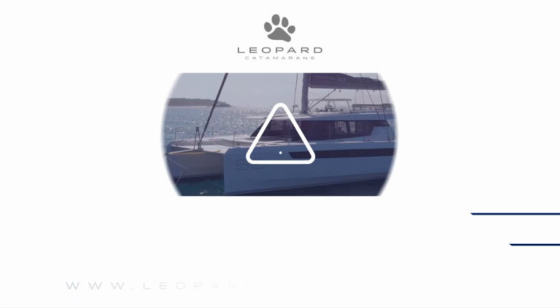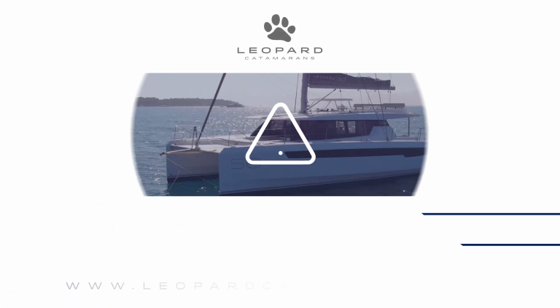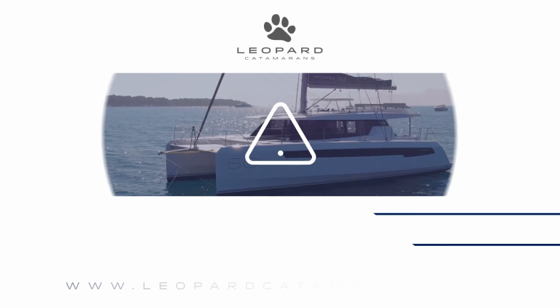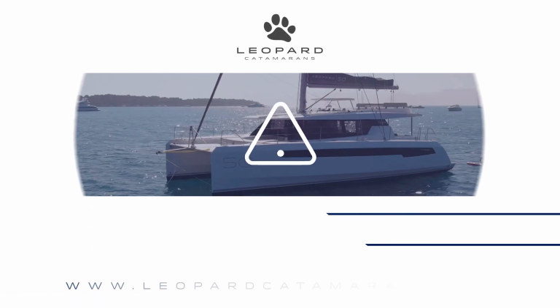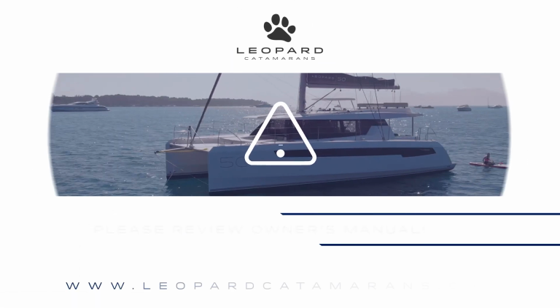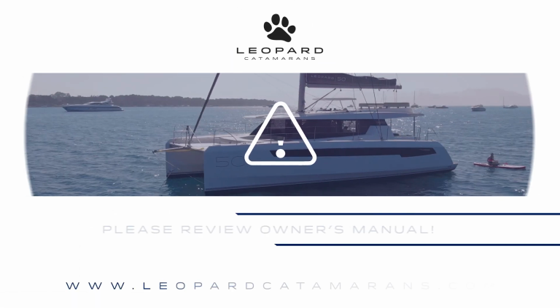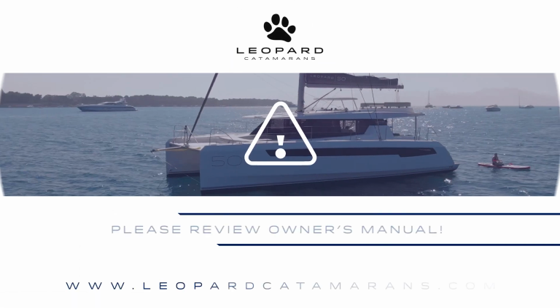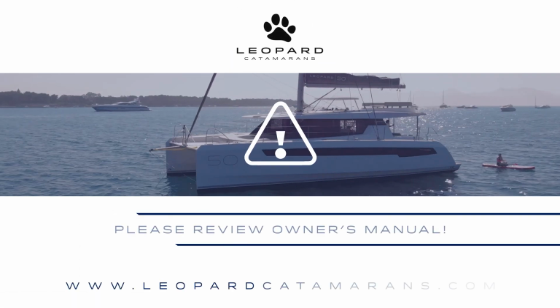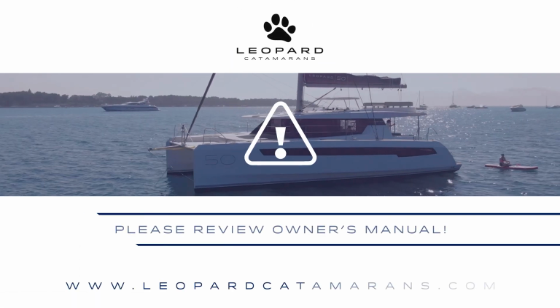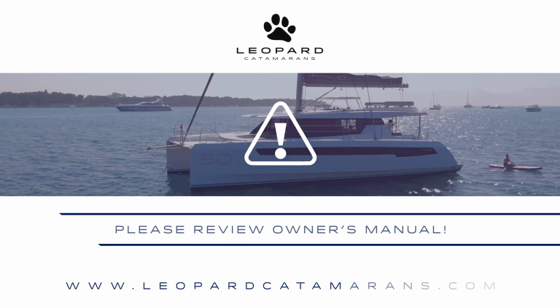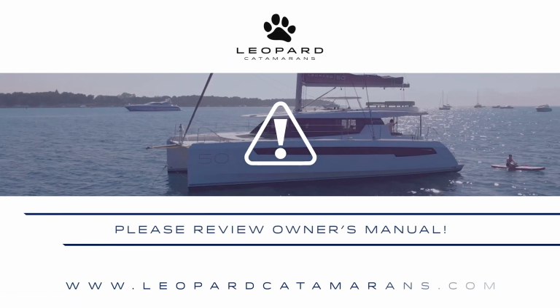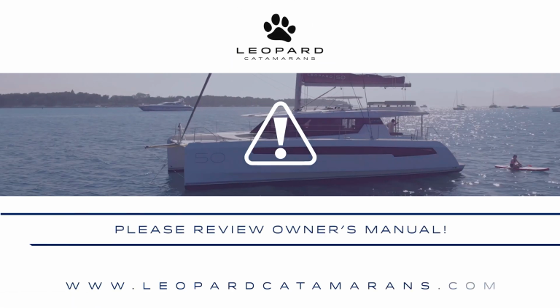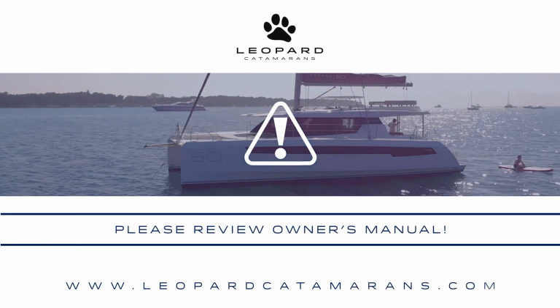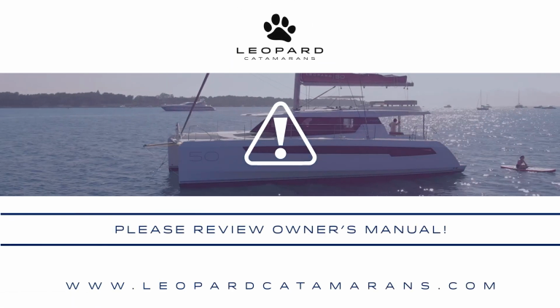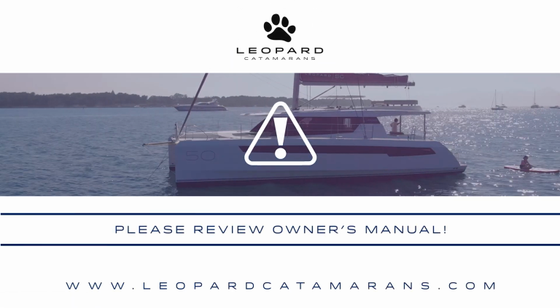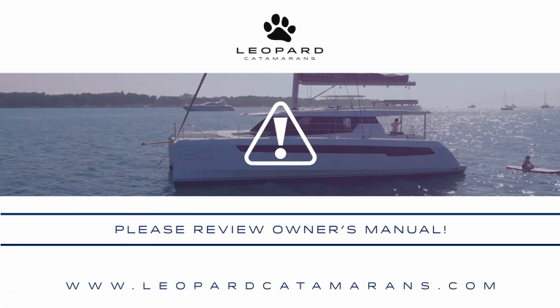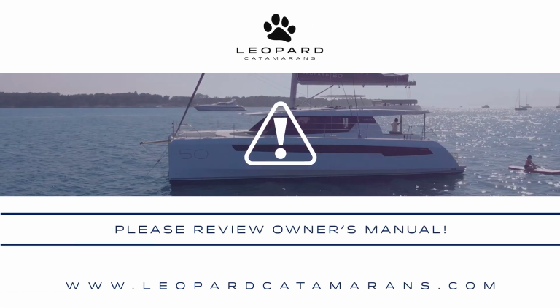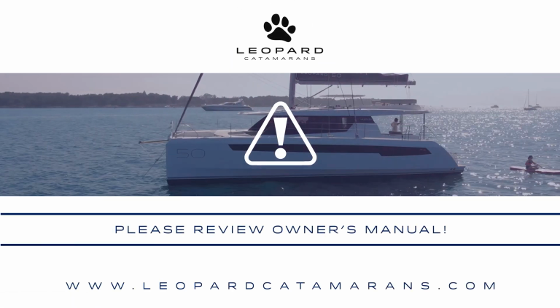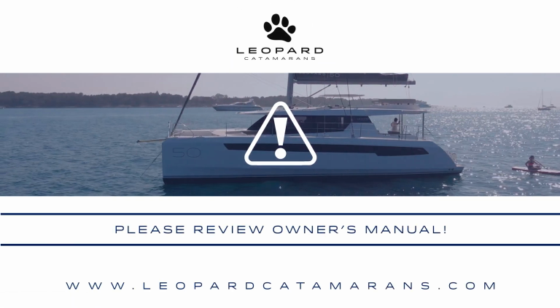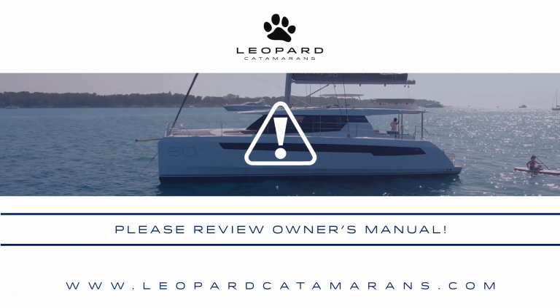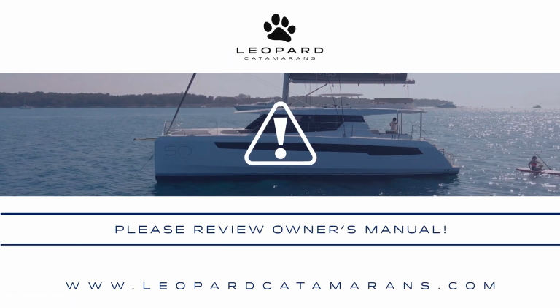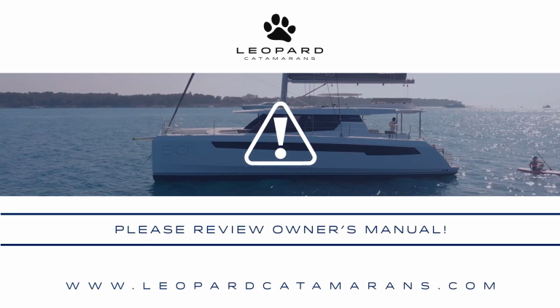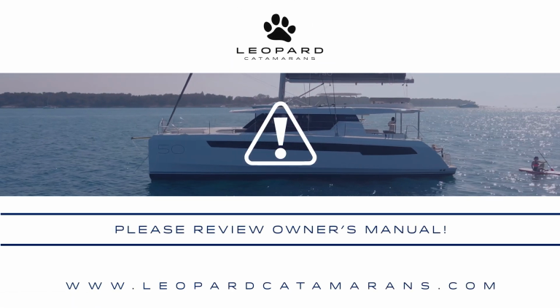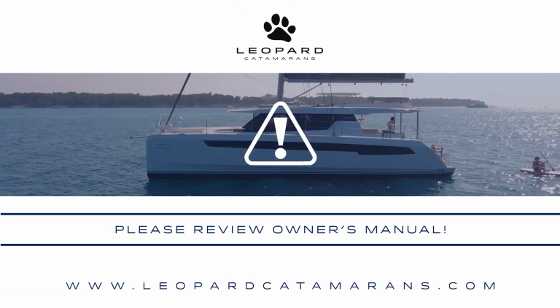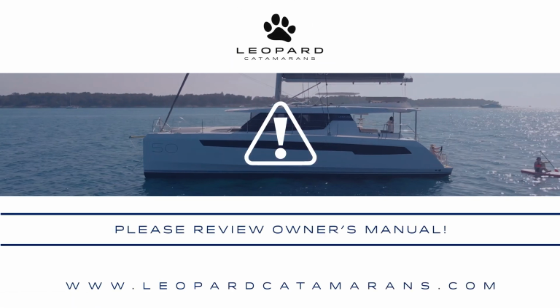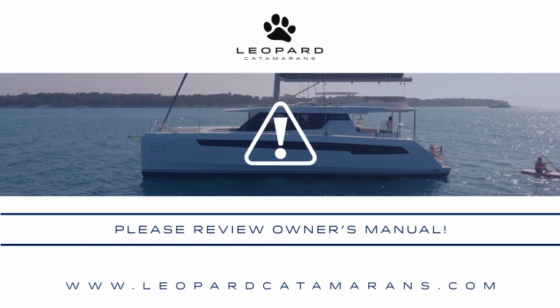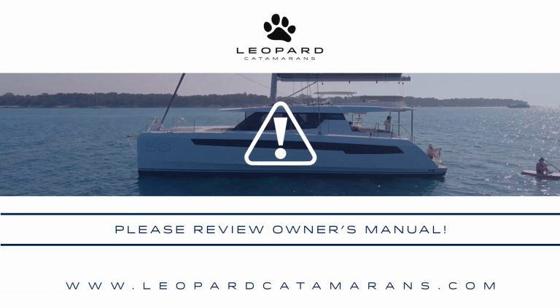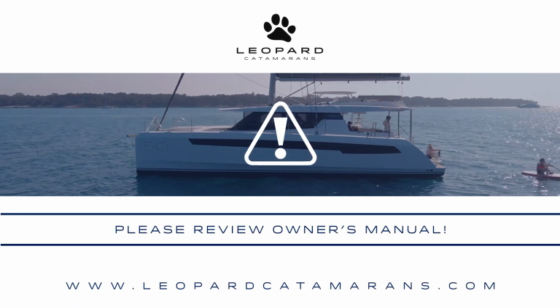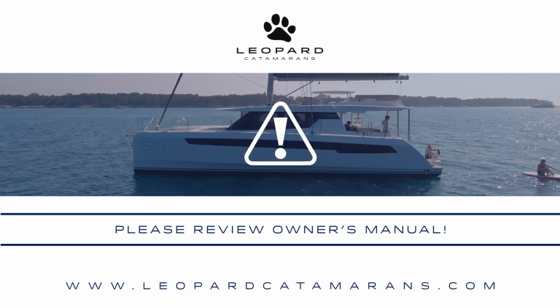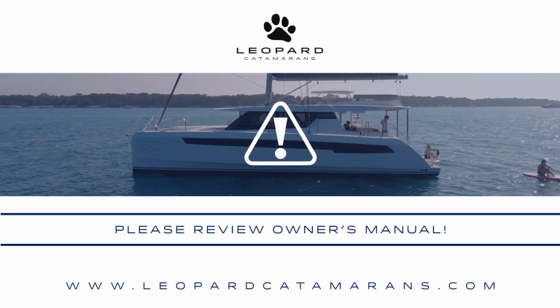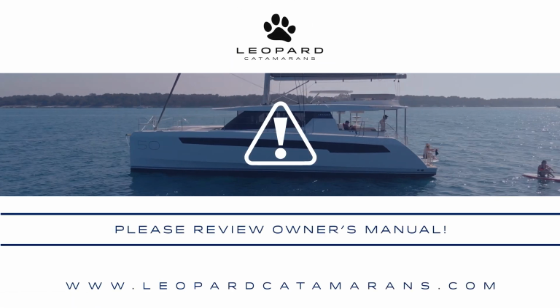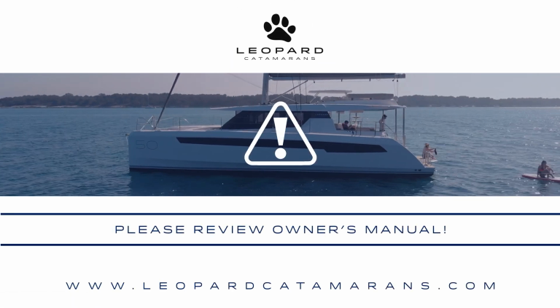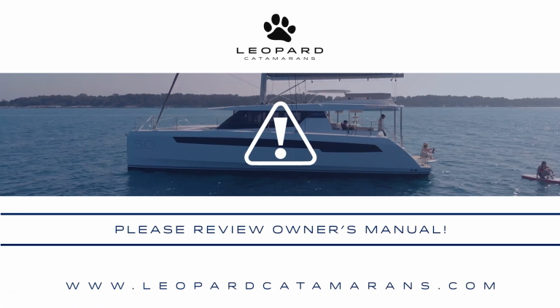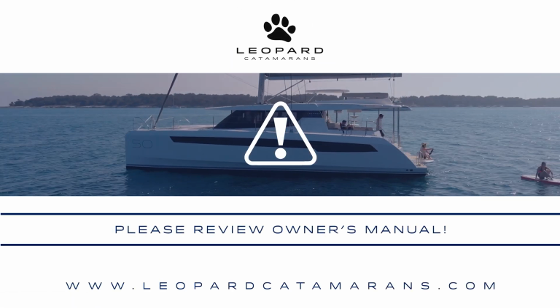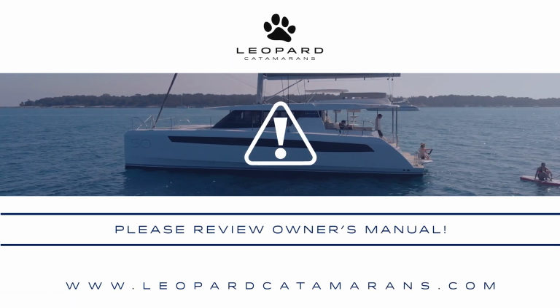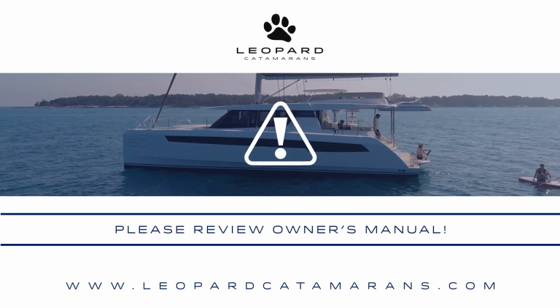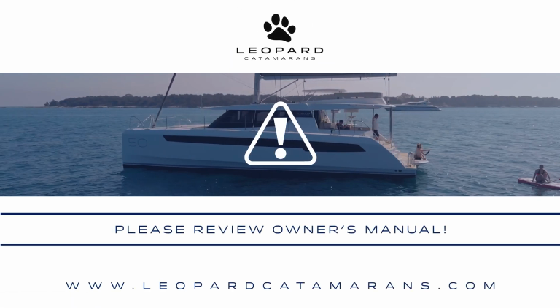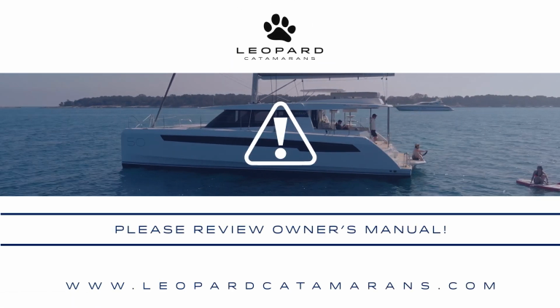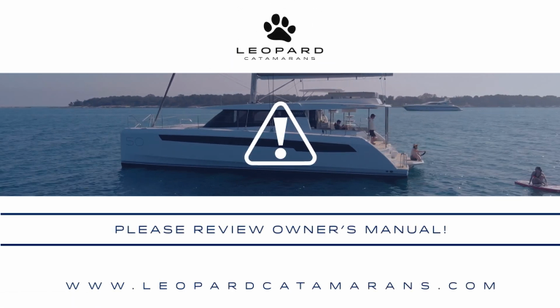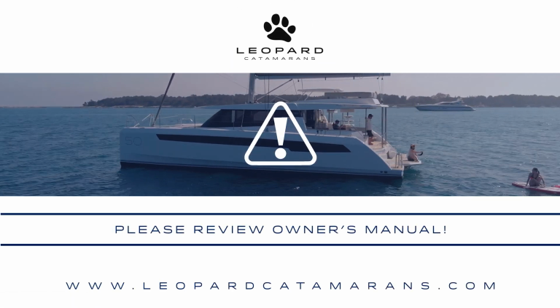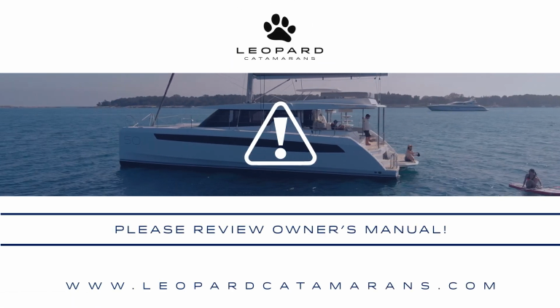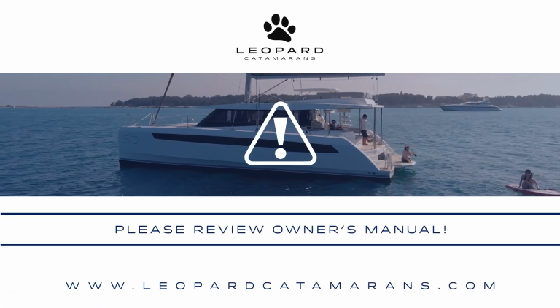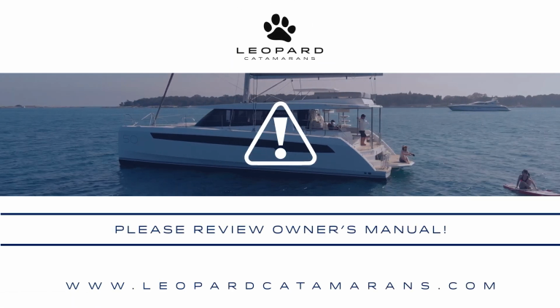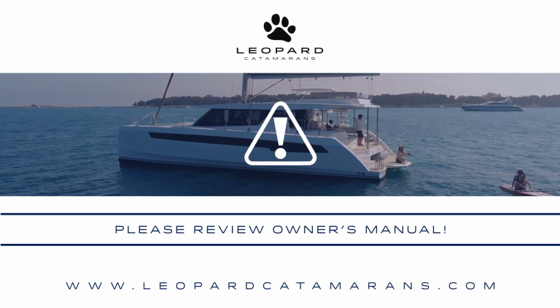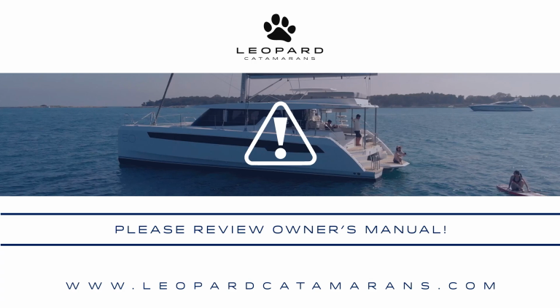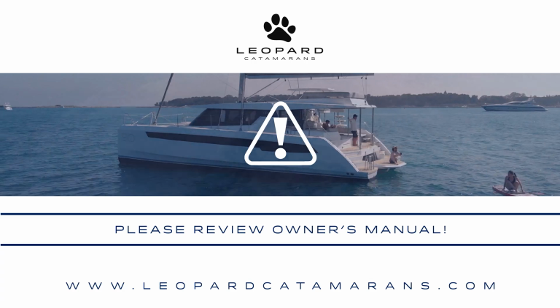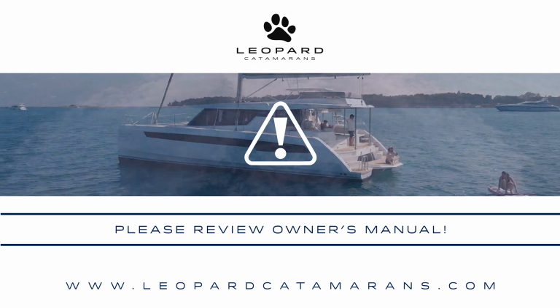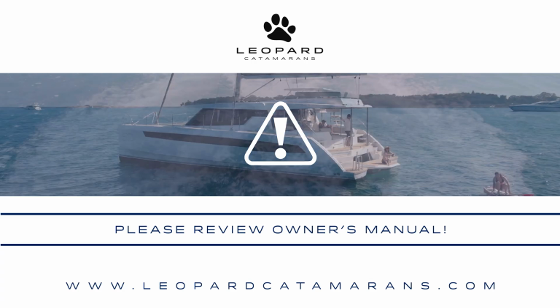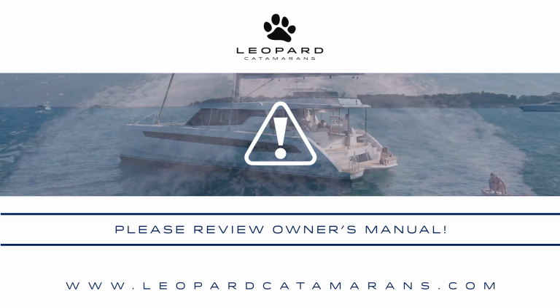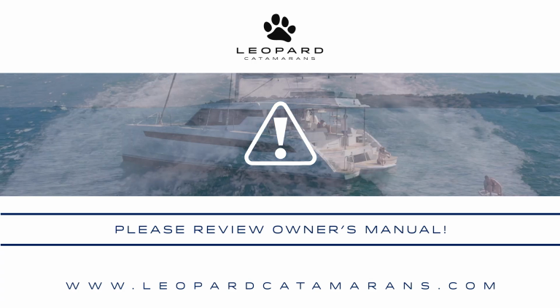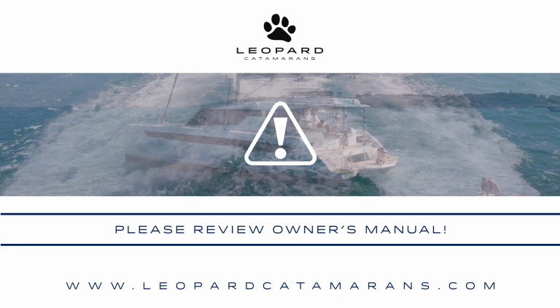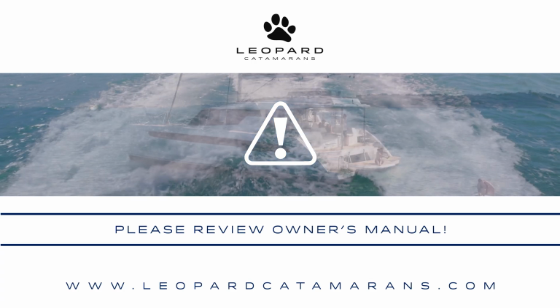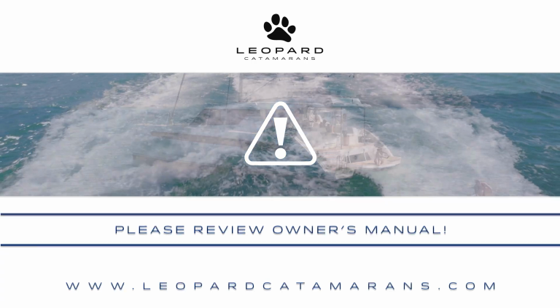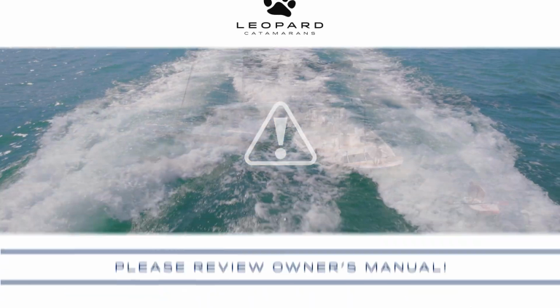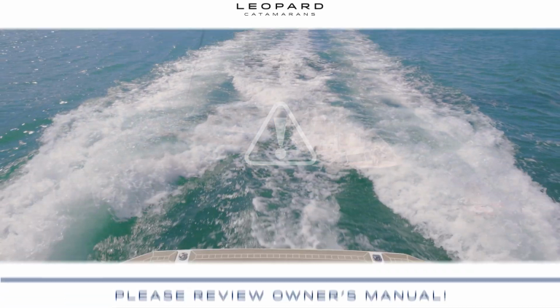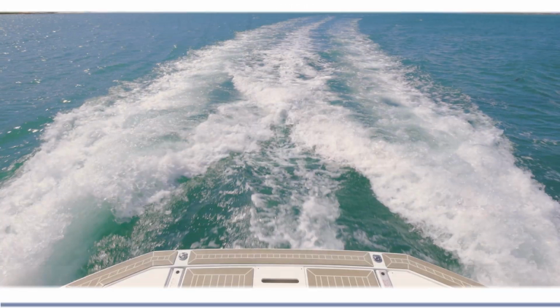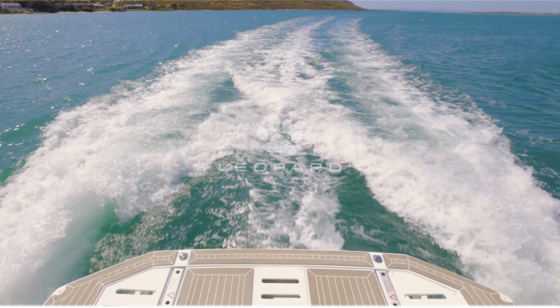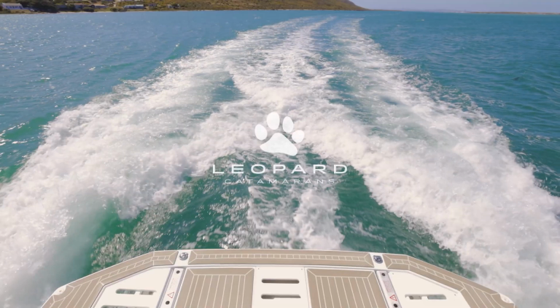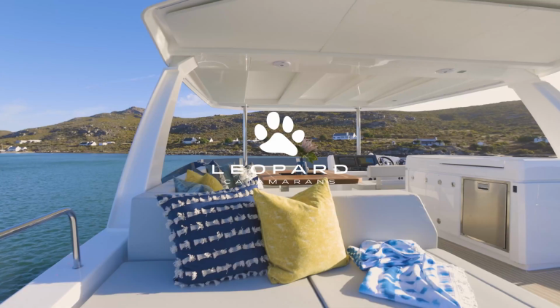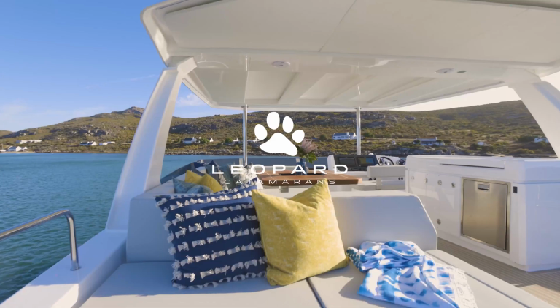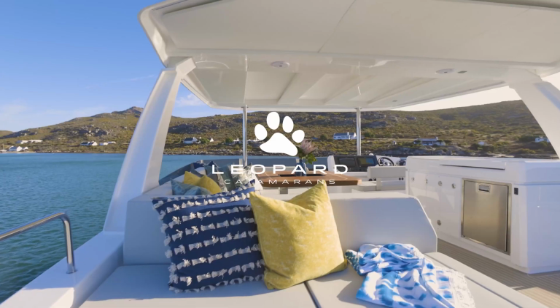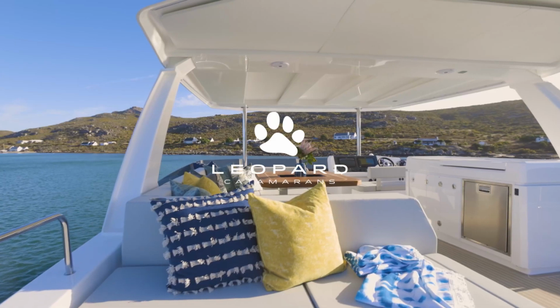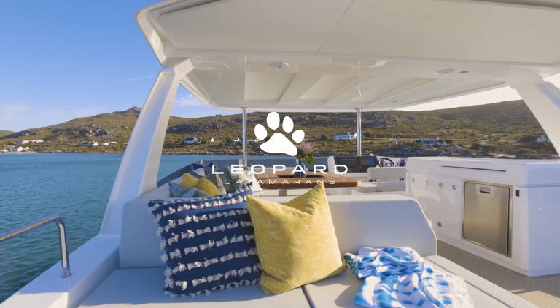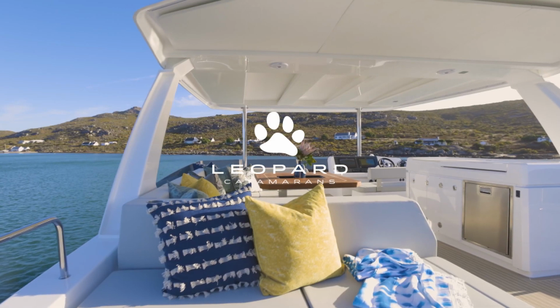Always remember, this is only an overview of your vessel's equipment. The best way to get to know your vessel is to review the owner's manual. Thank you.